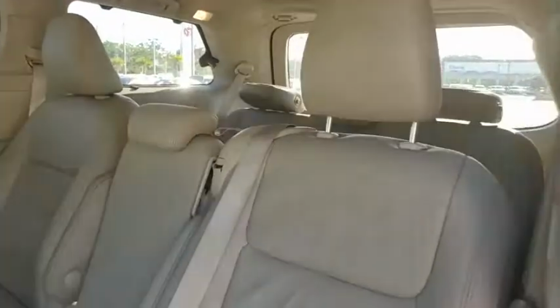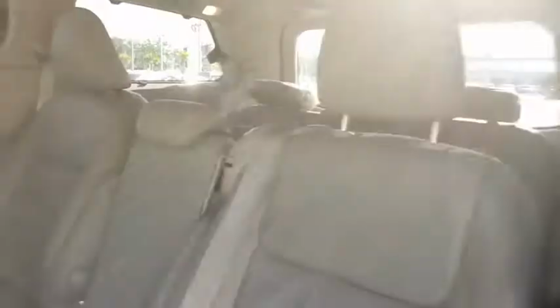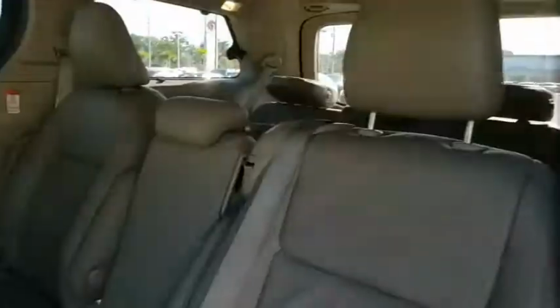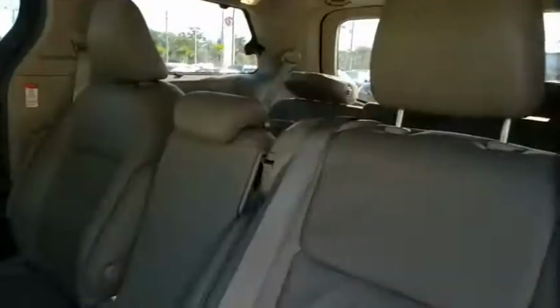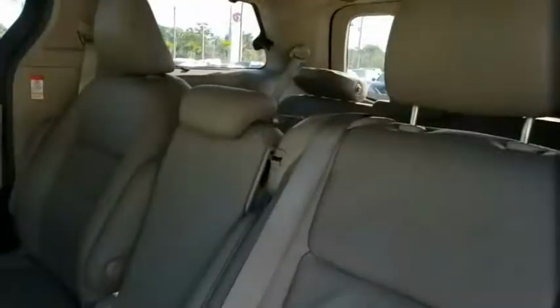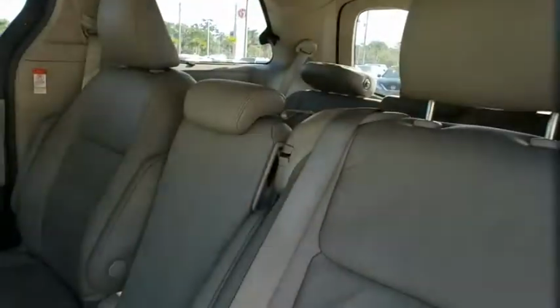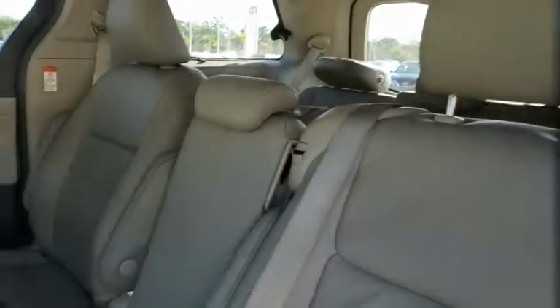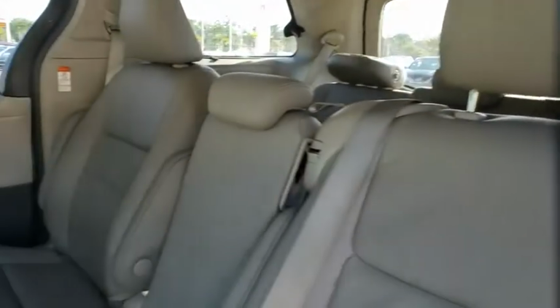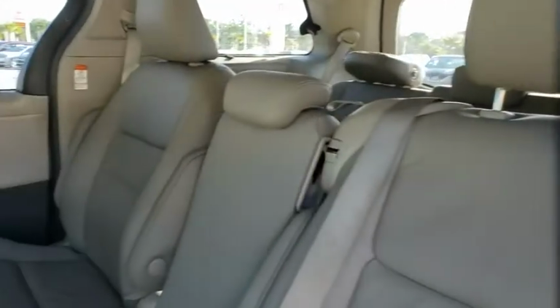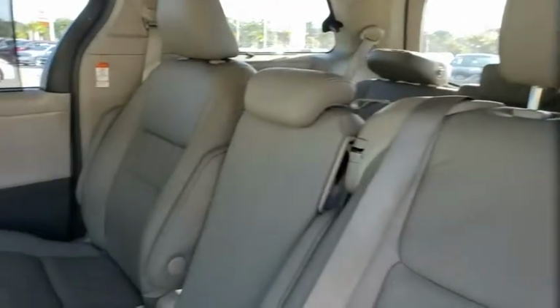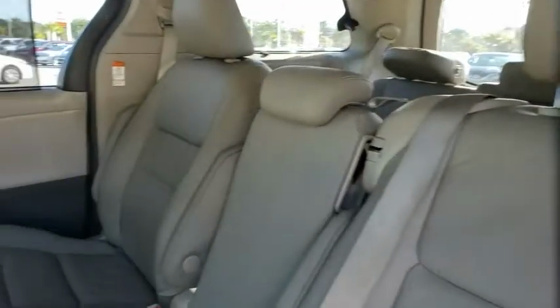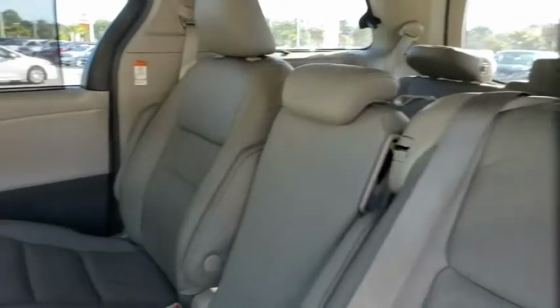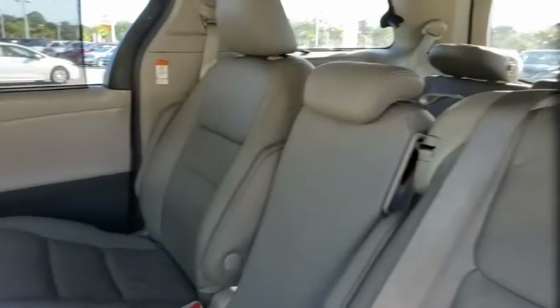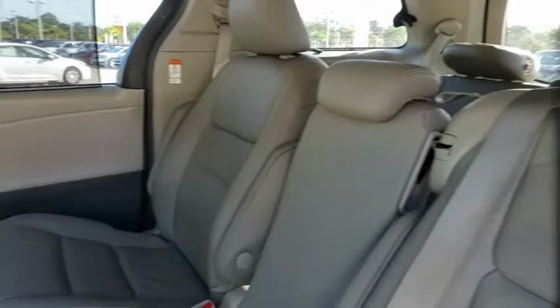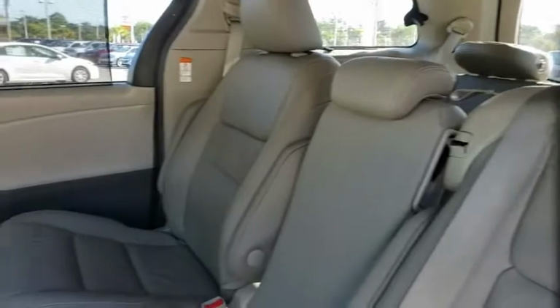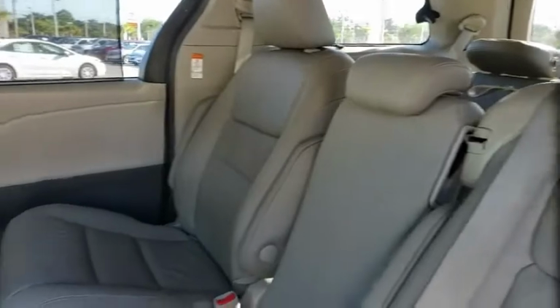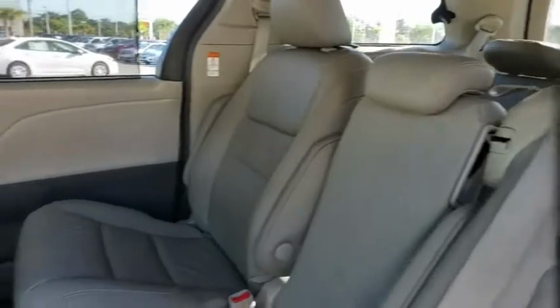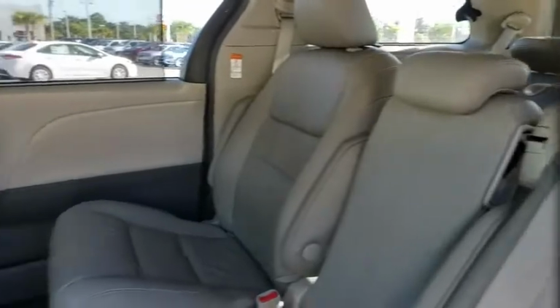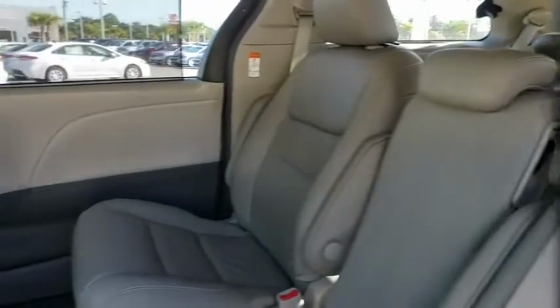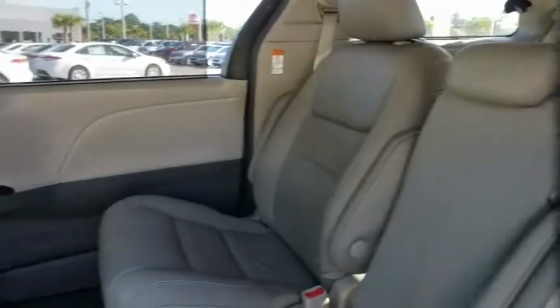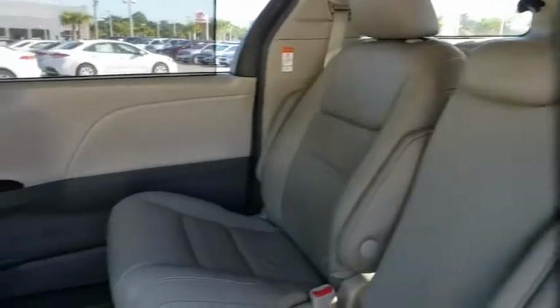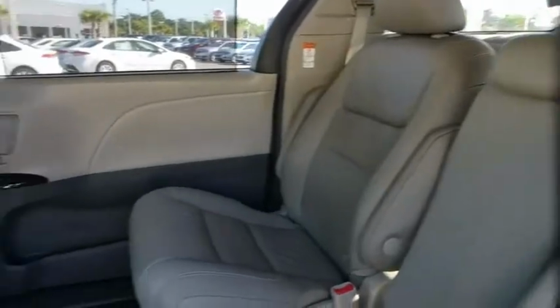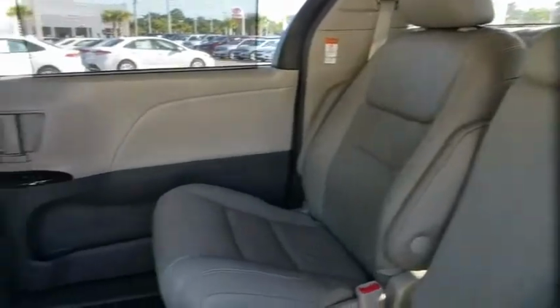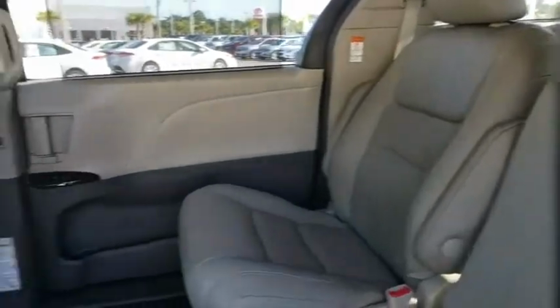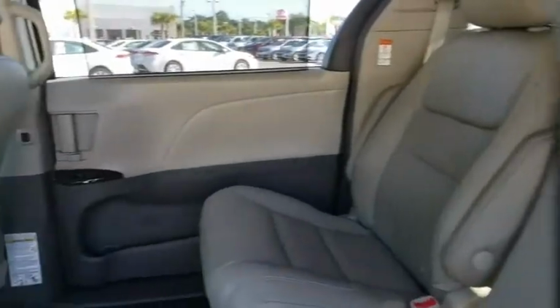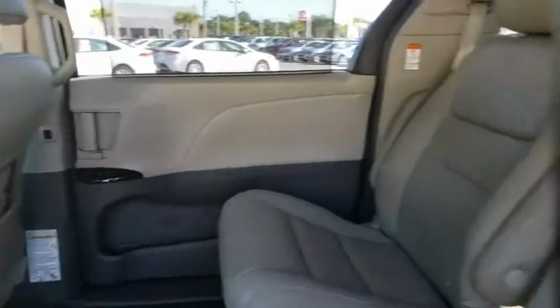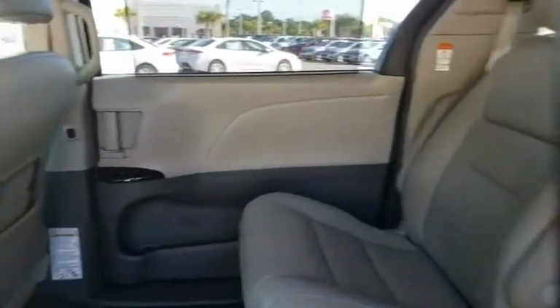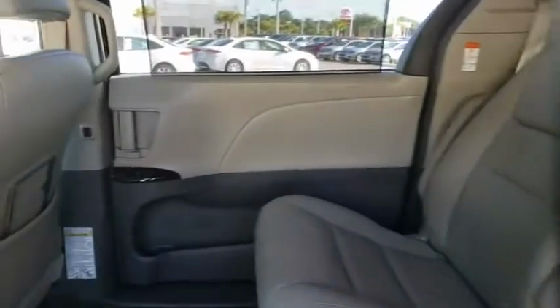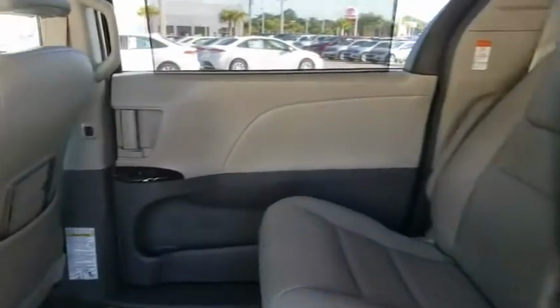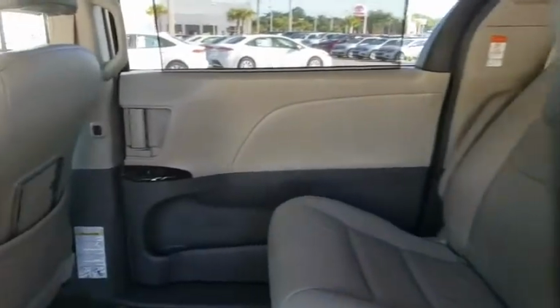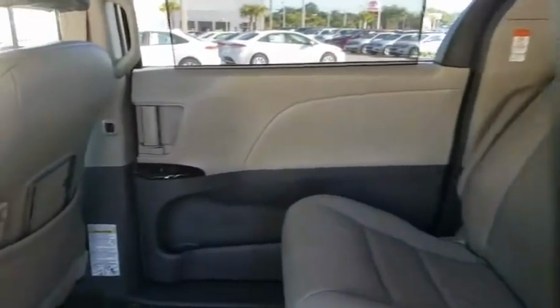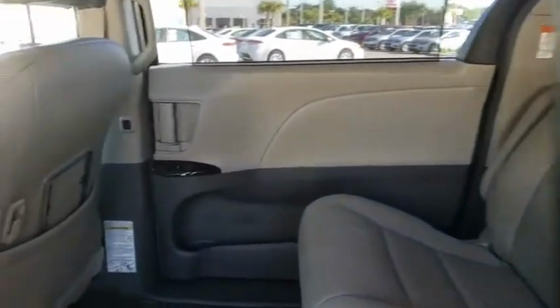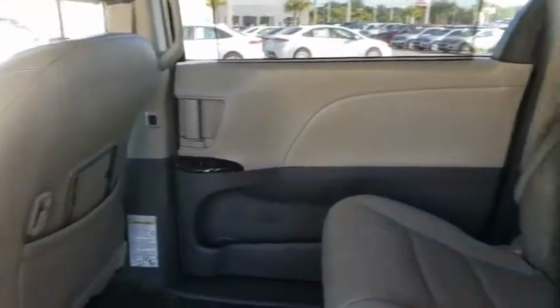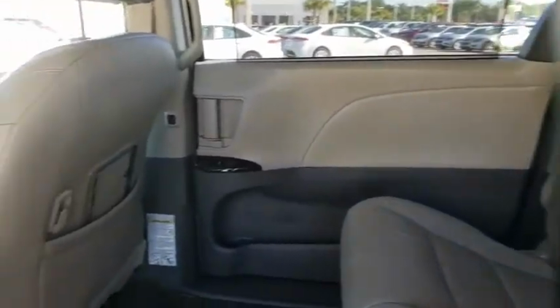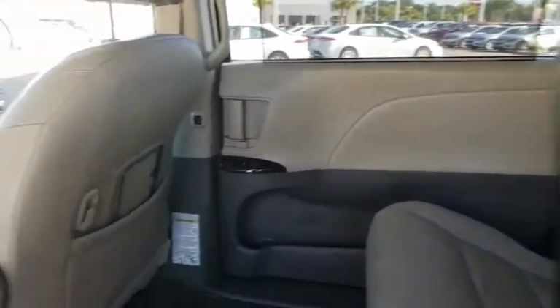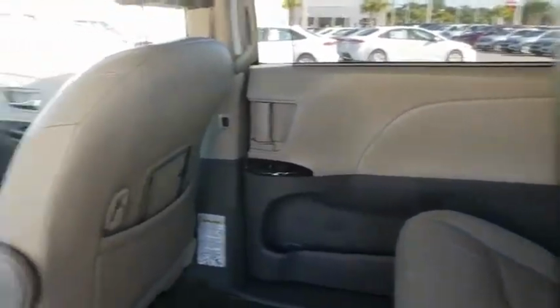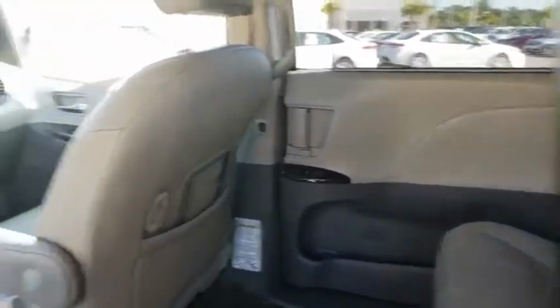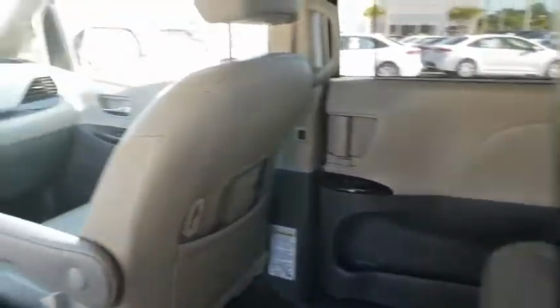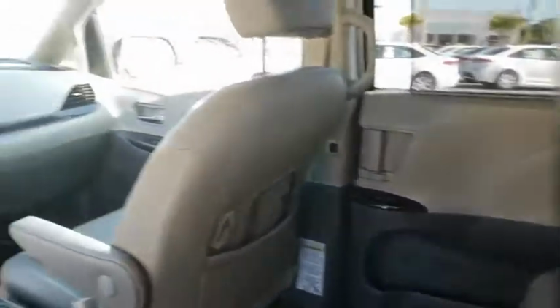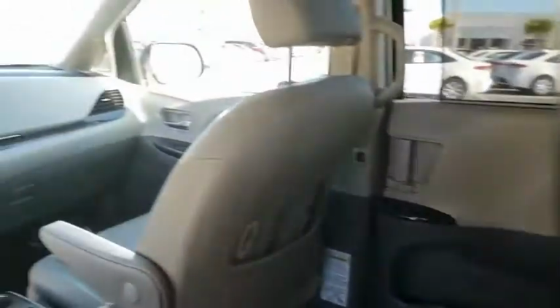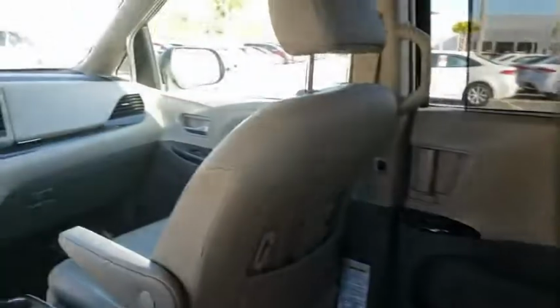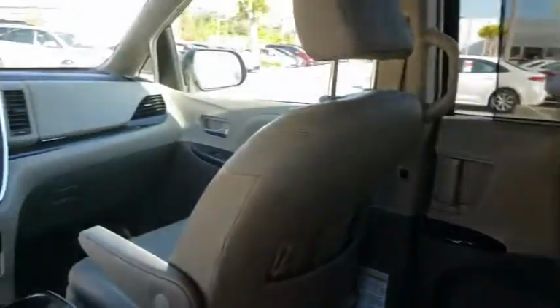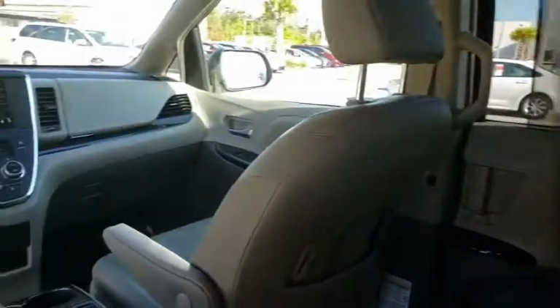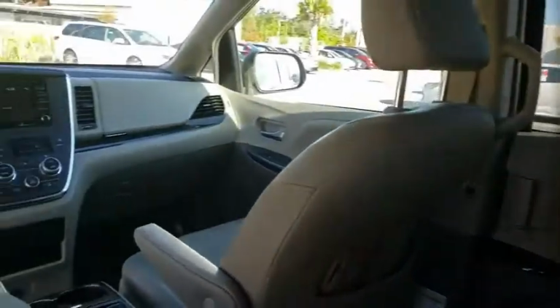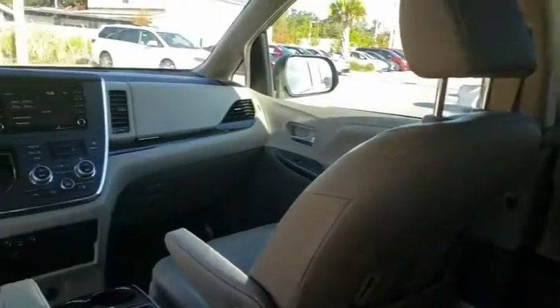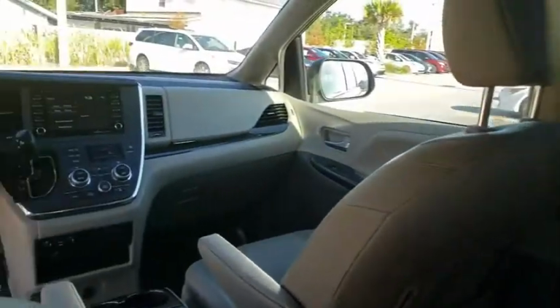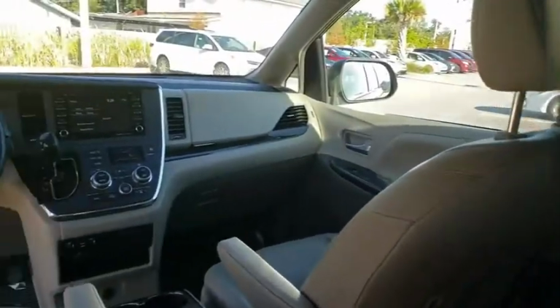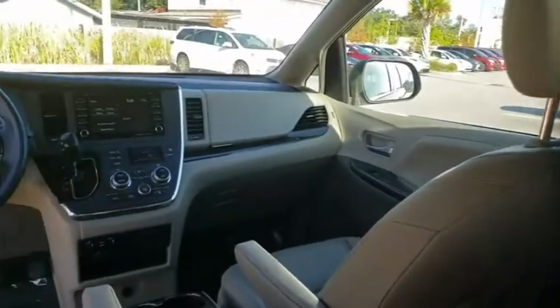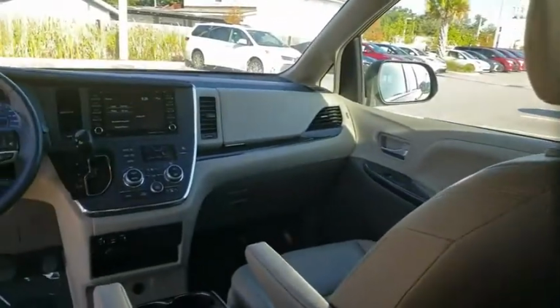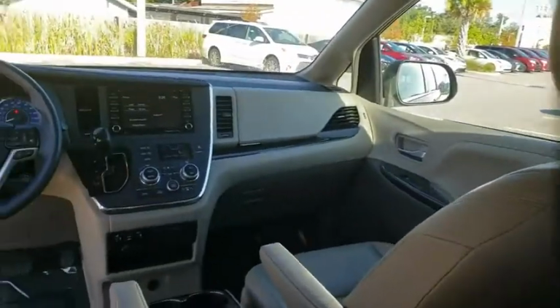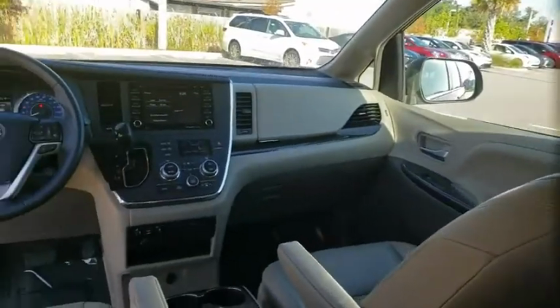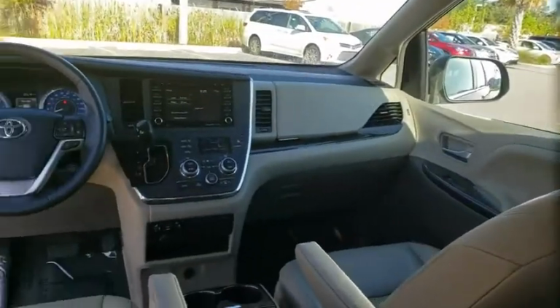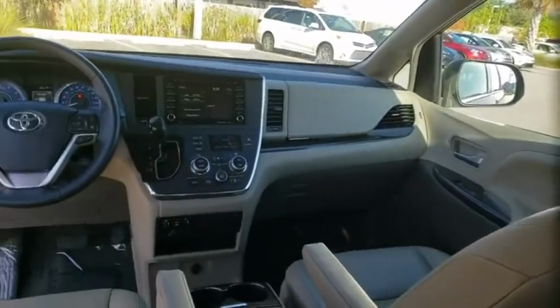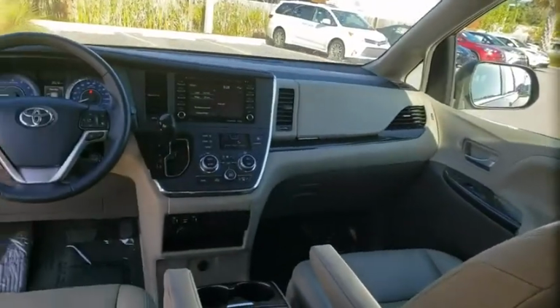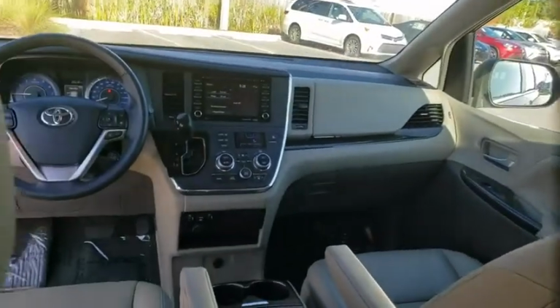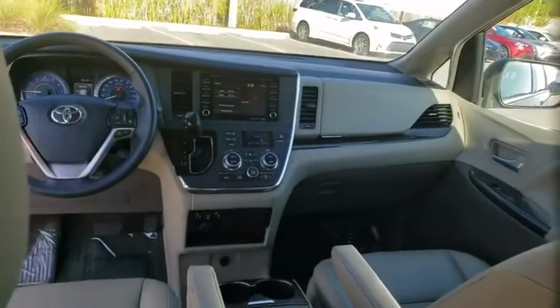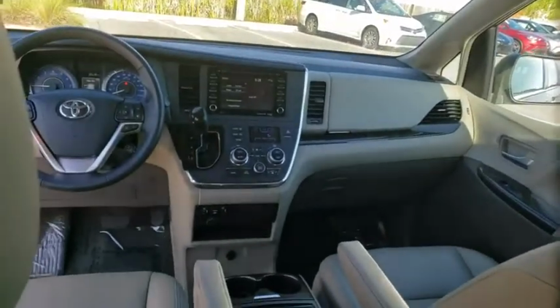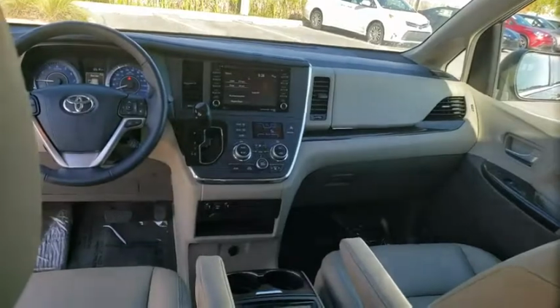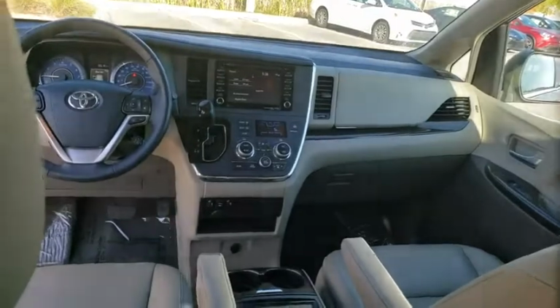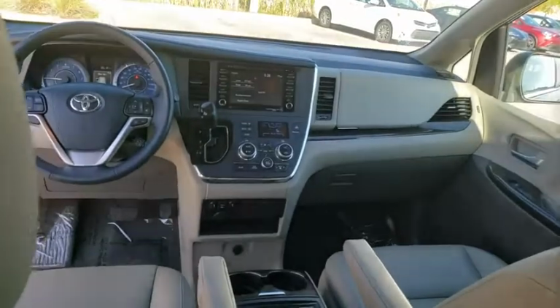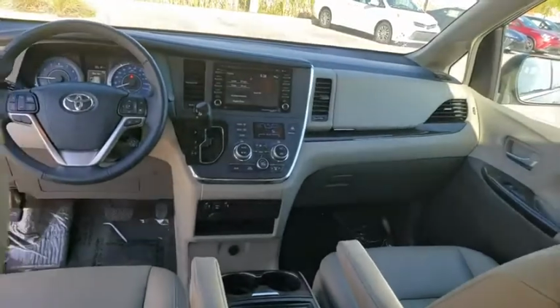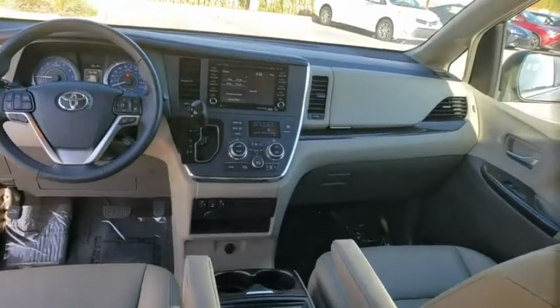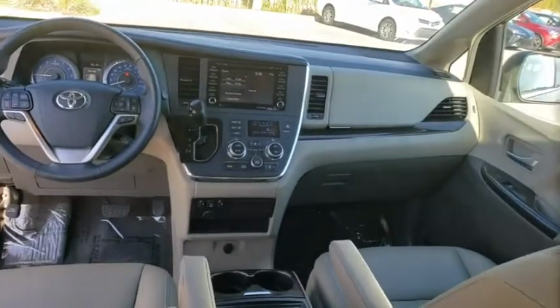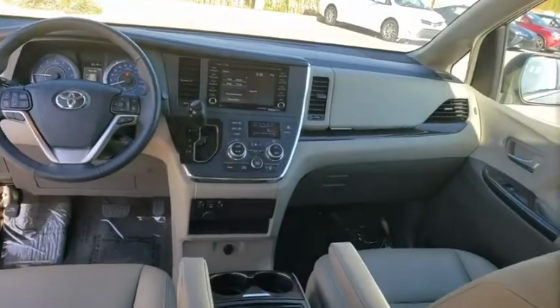Security system, CD player, trip computer, fog light, overhead console, tachometer, brake assist, power moonroof.